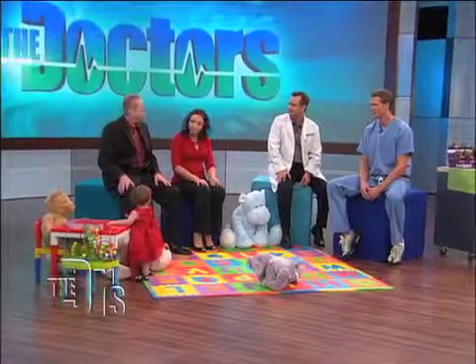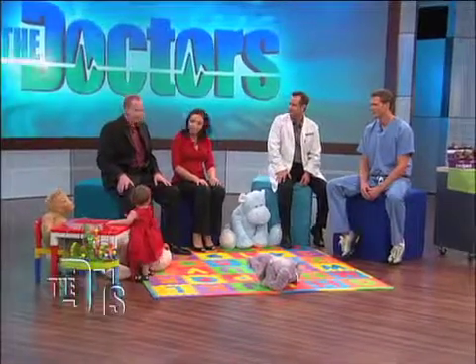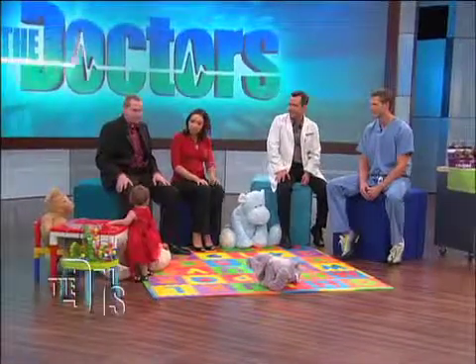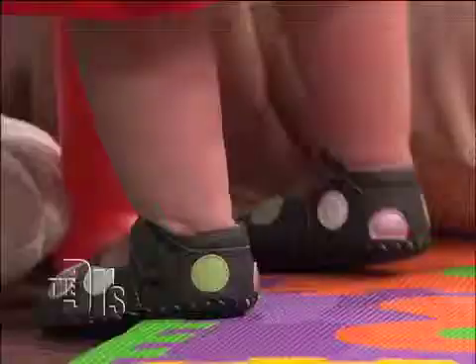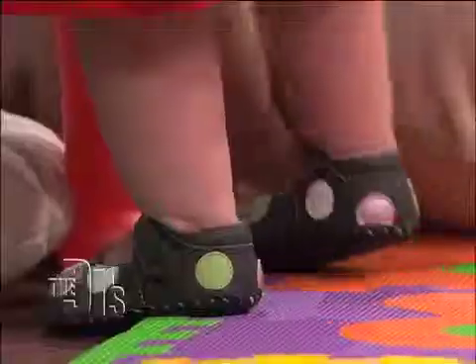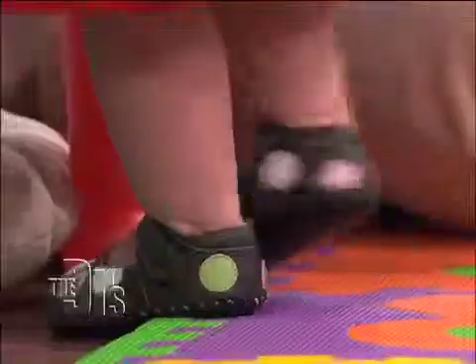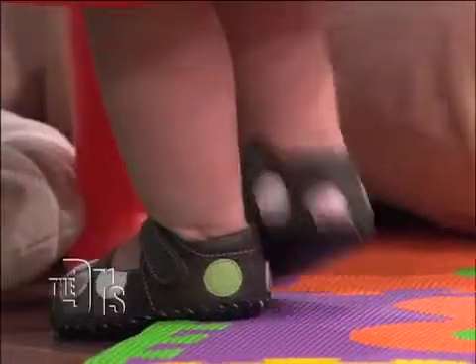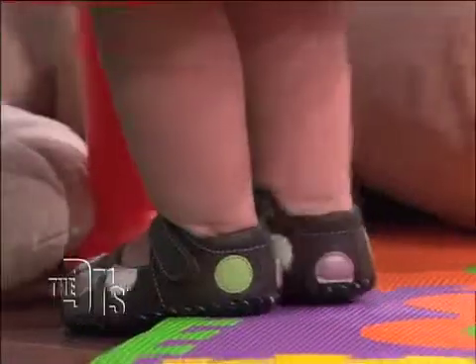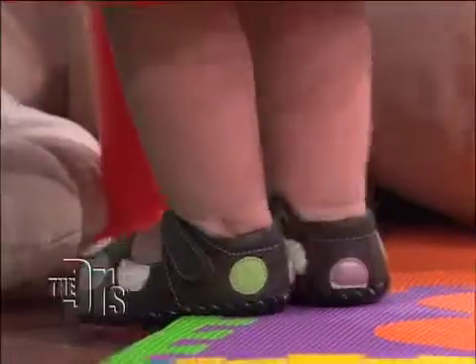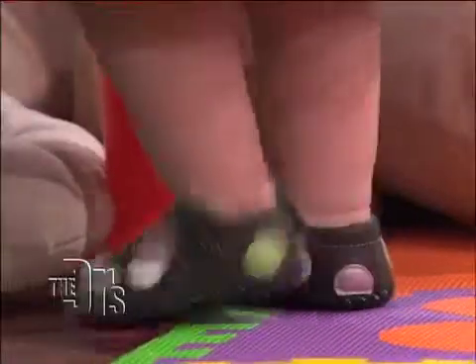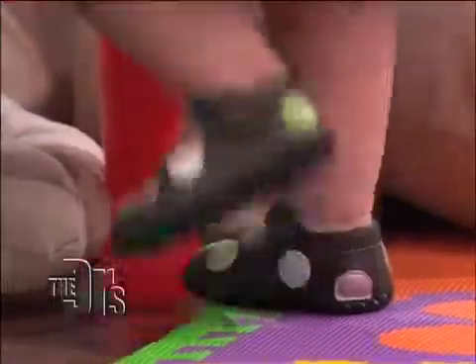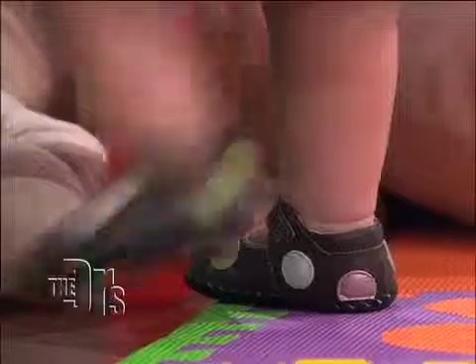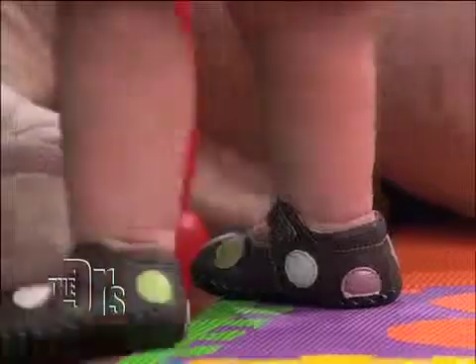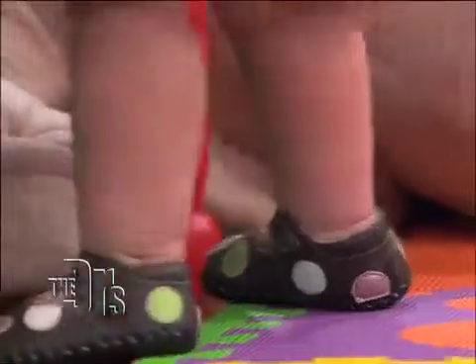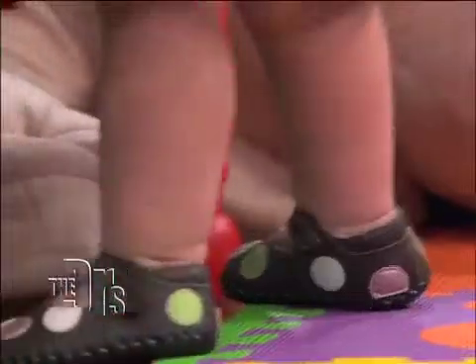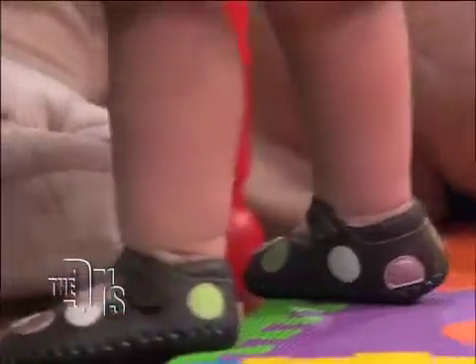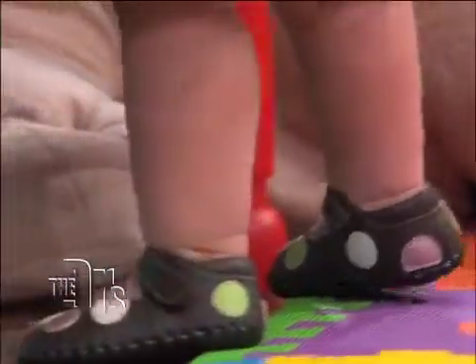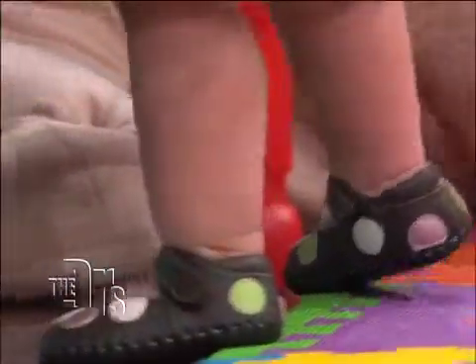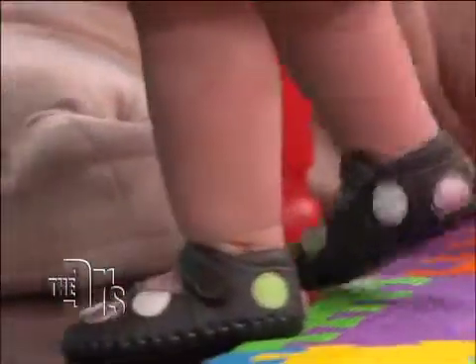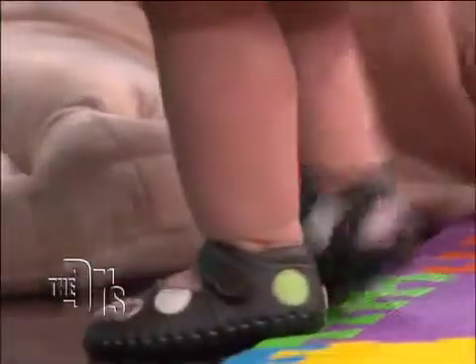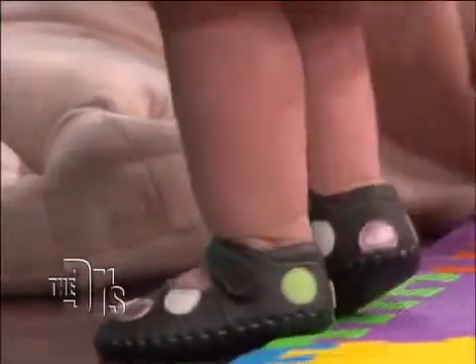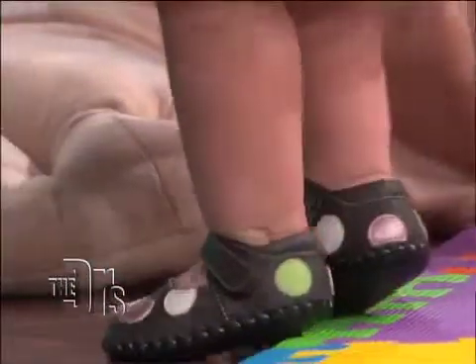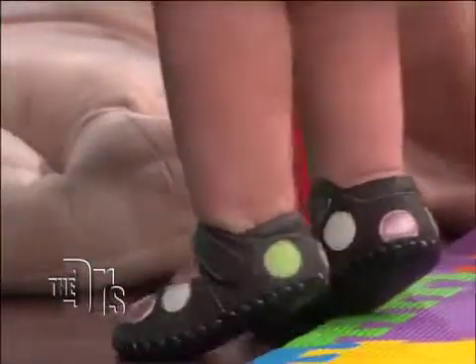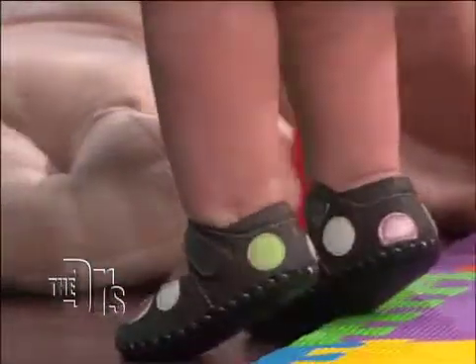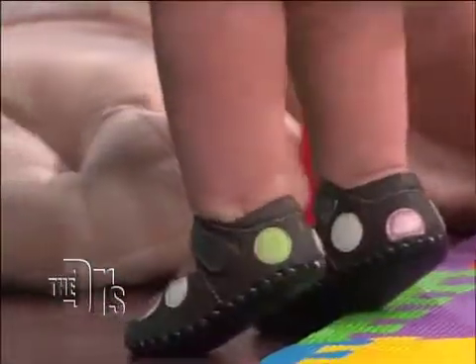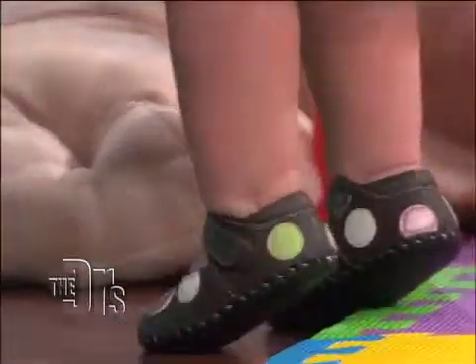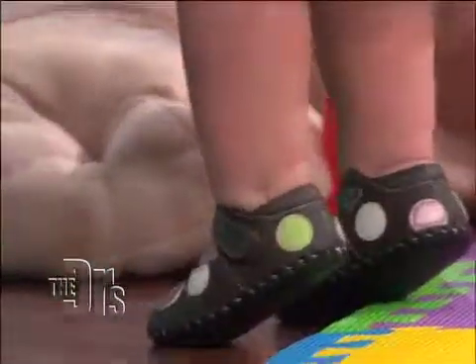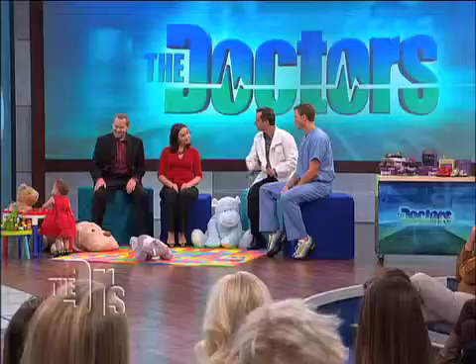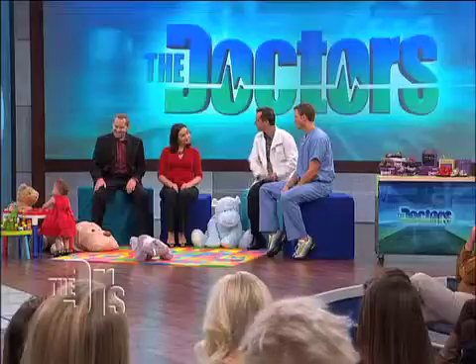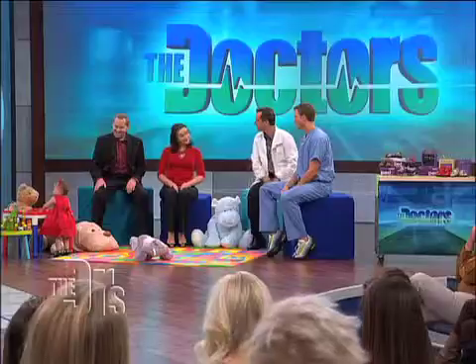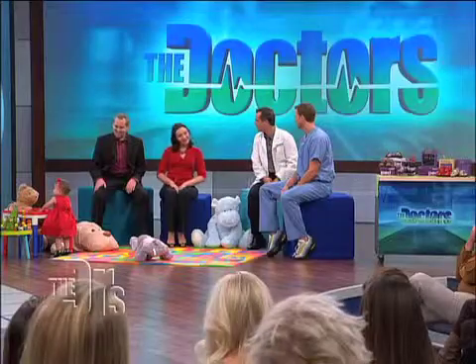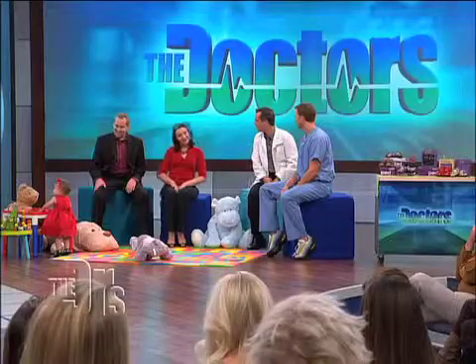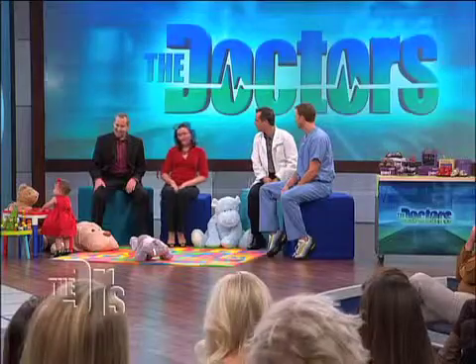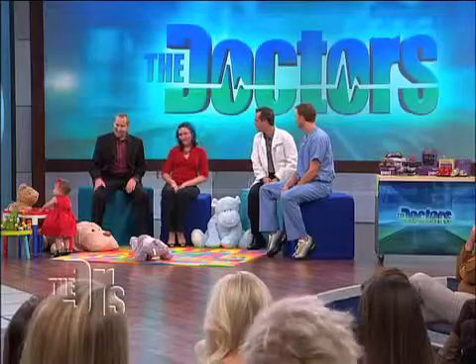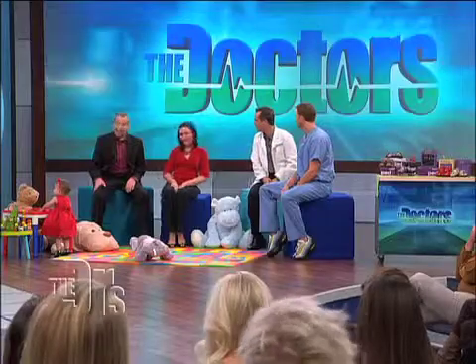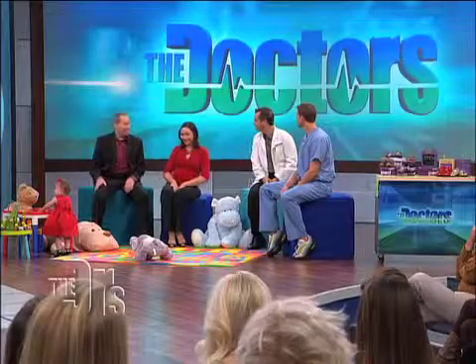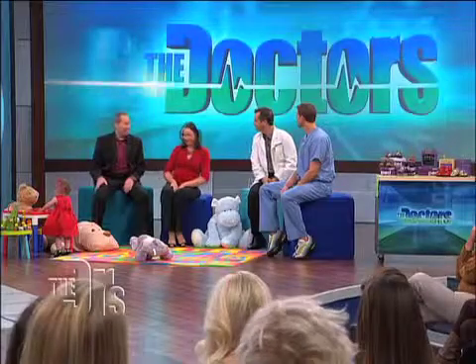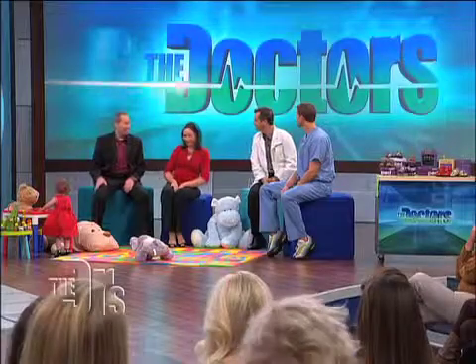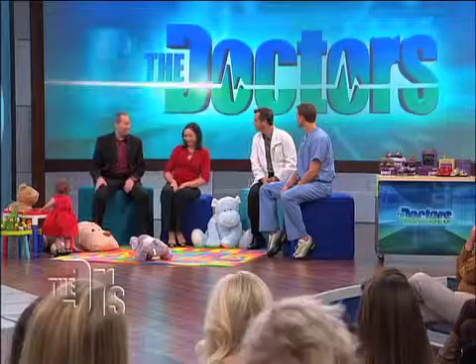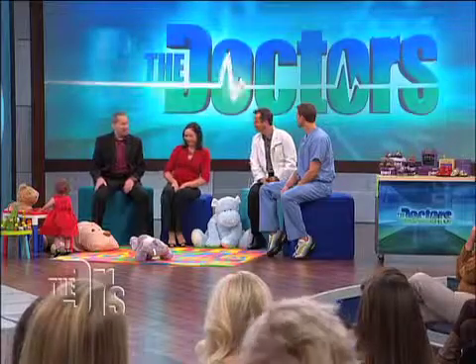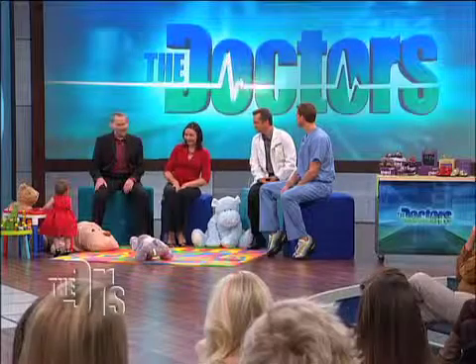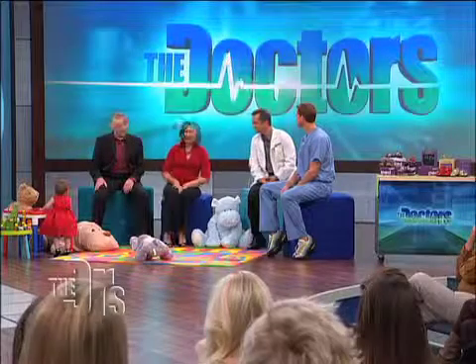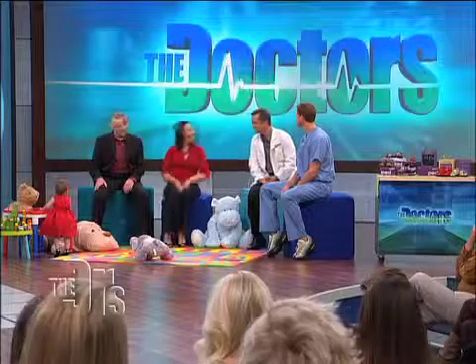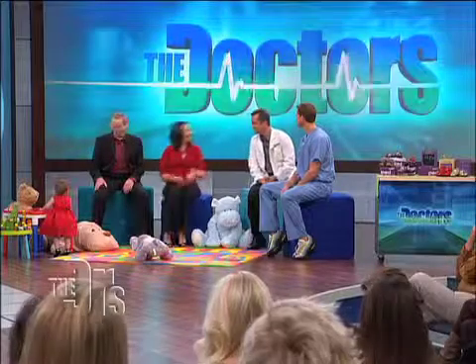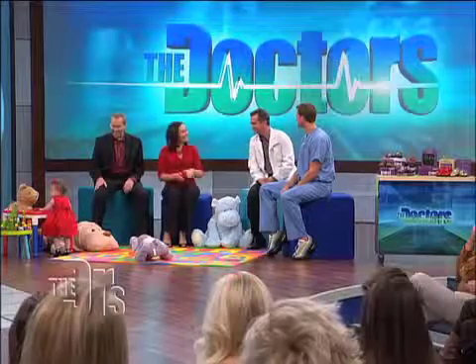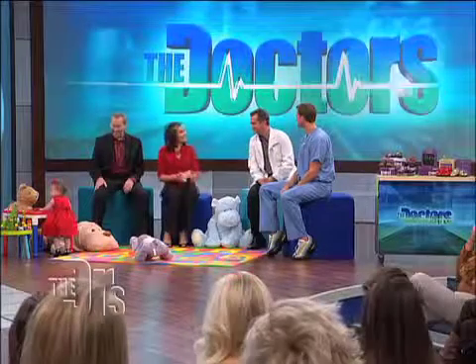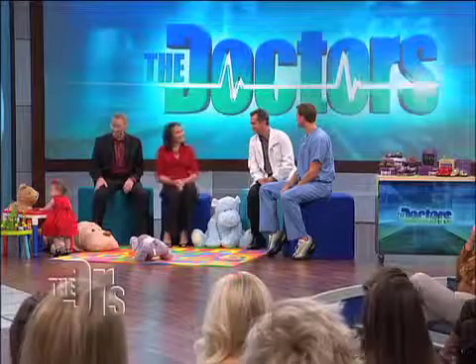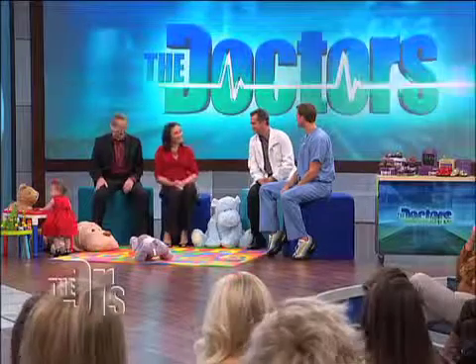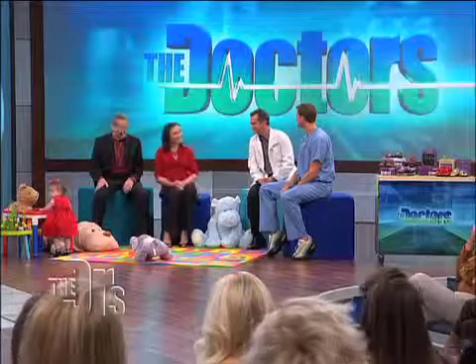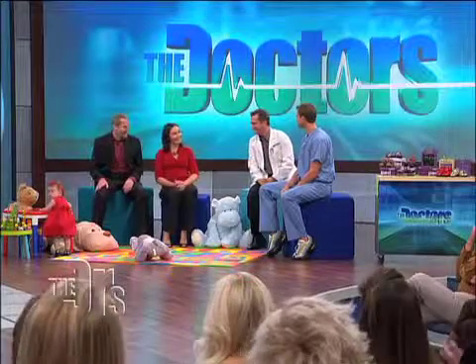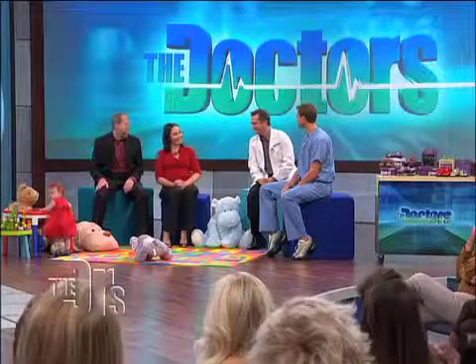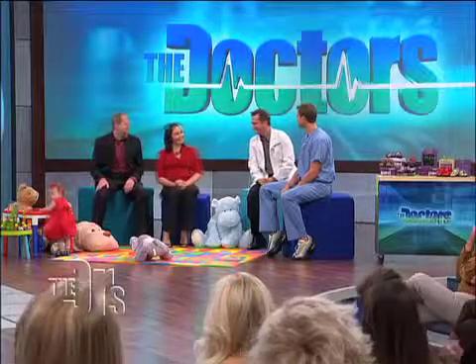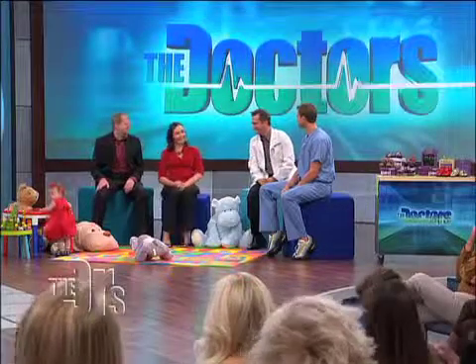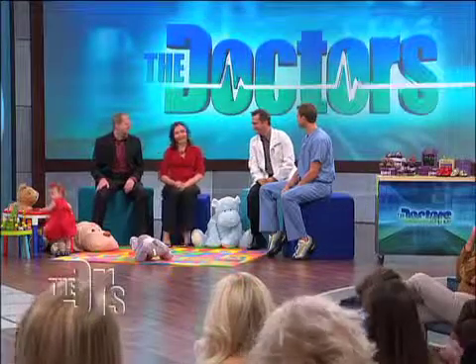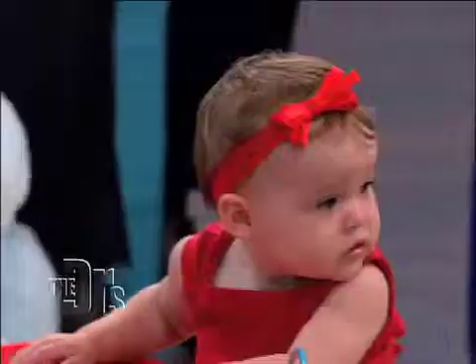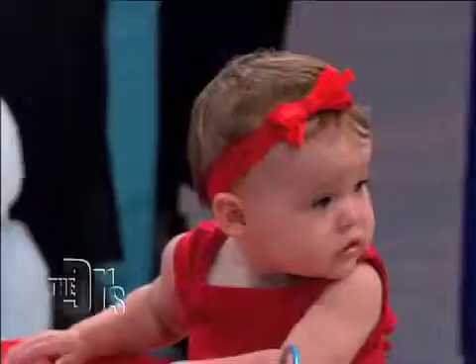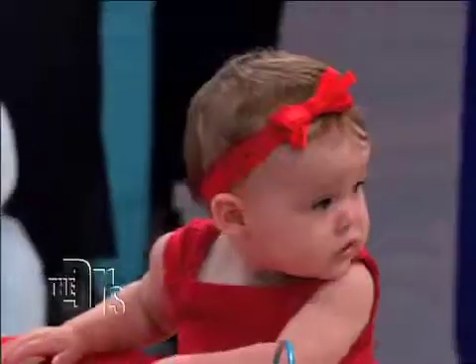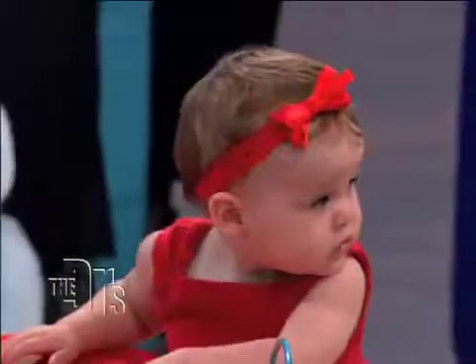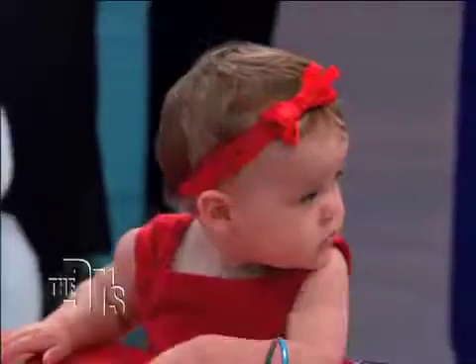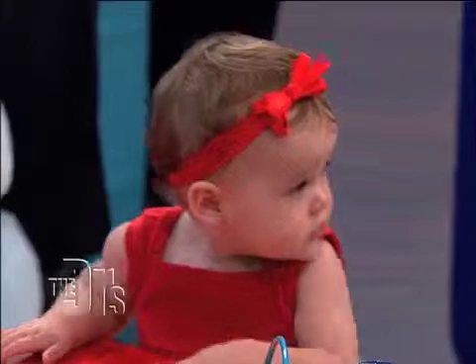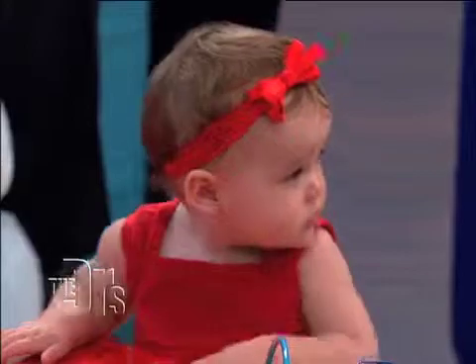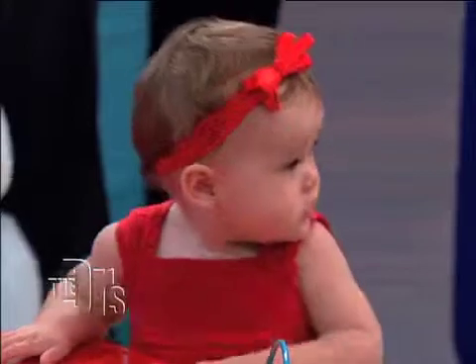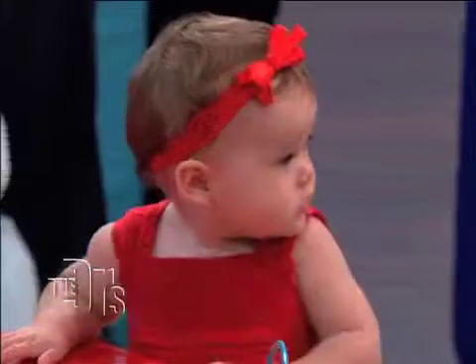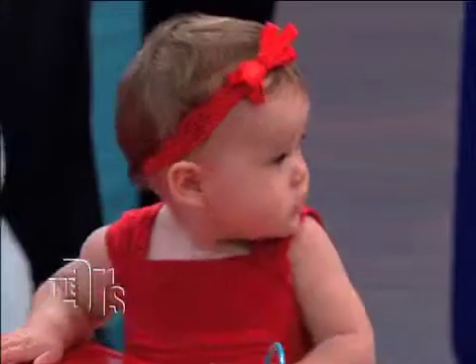Perfect, thank you. And if she likes those pedi-peds, I think we're going to let her take those home. Awesome, thank you.